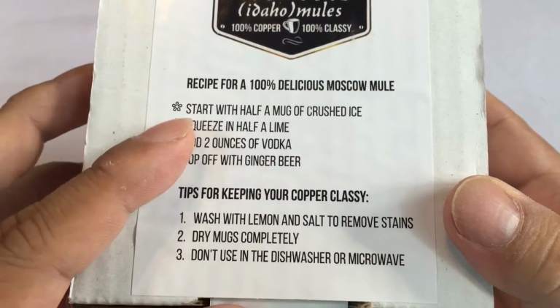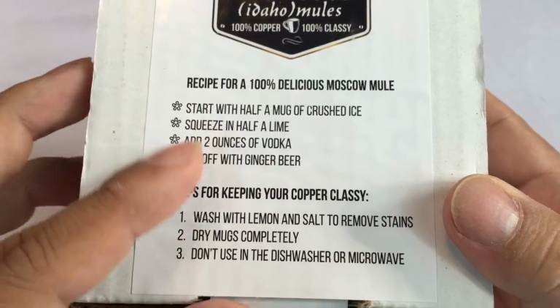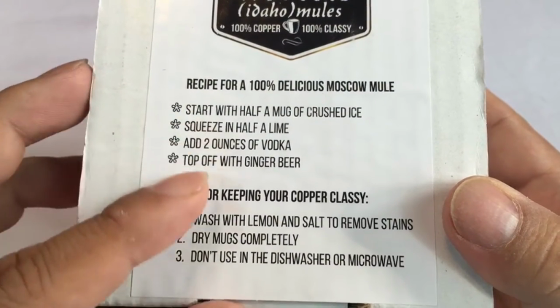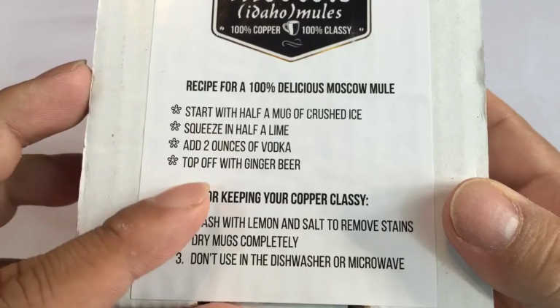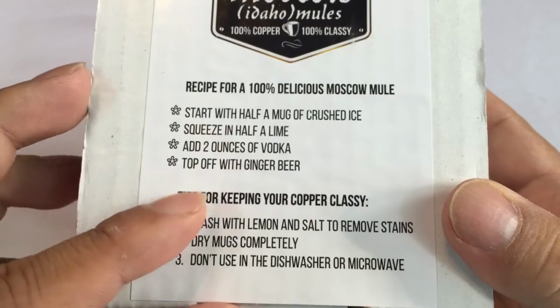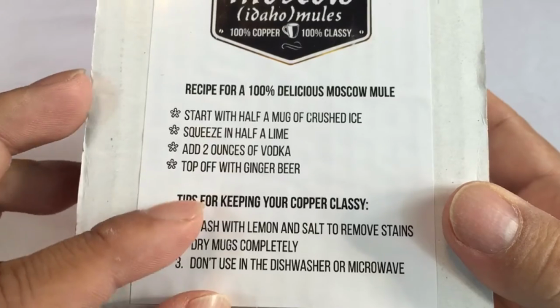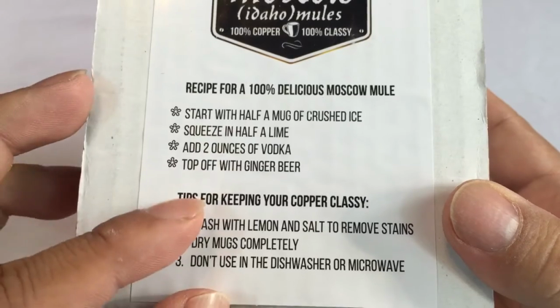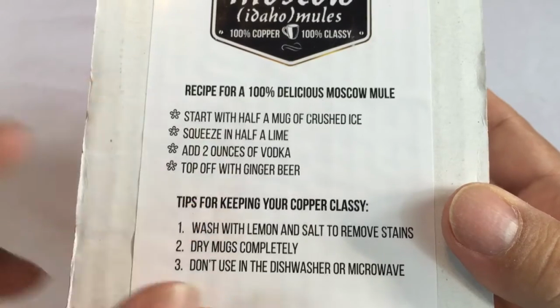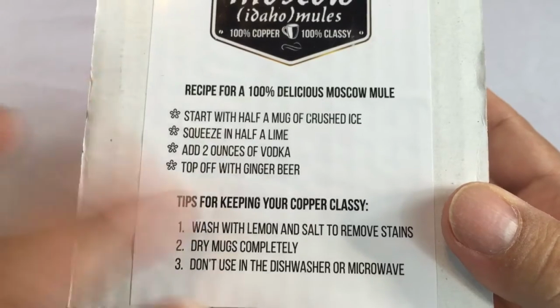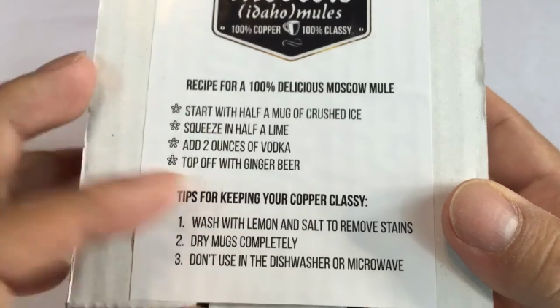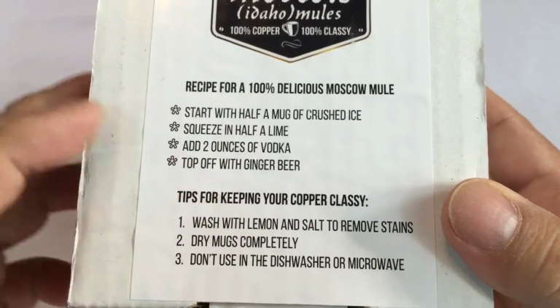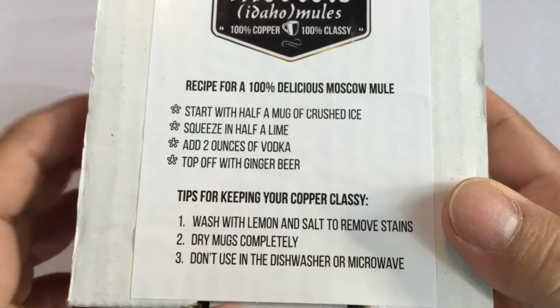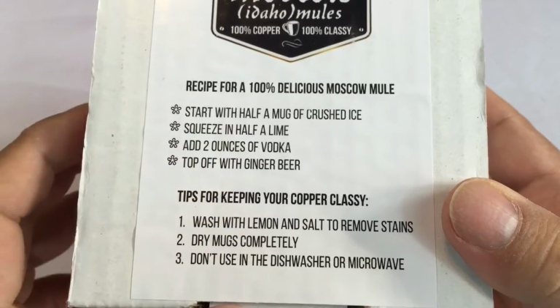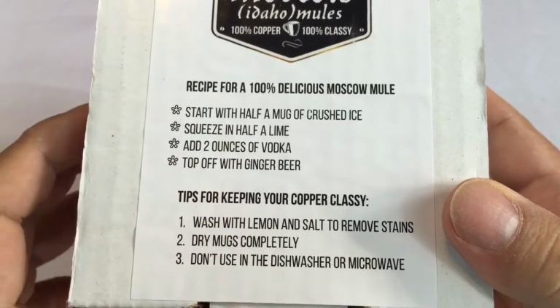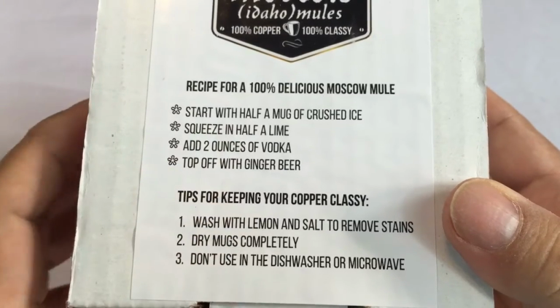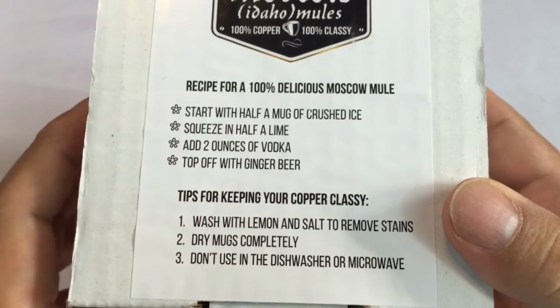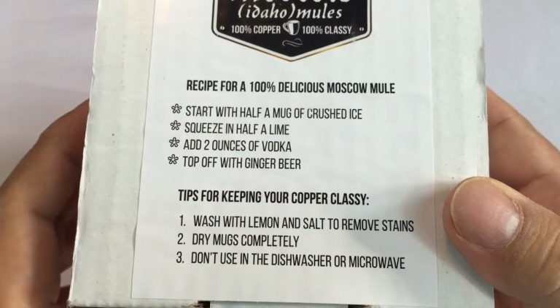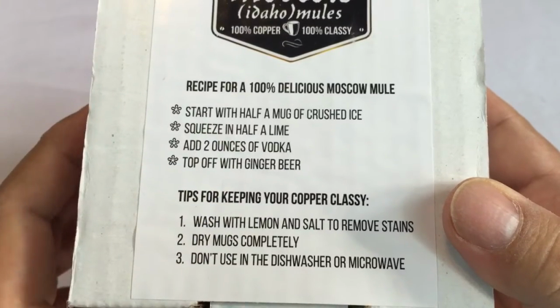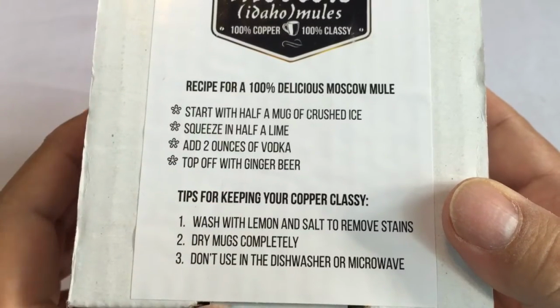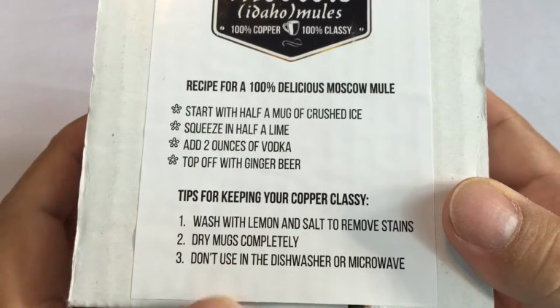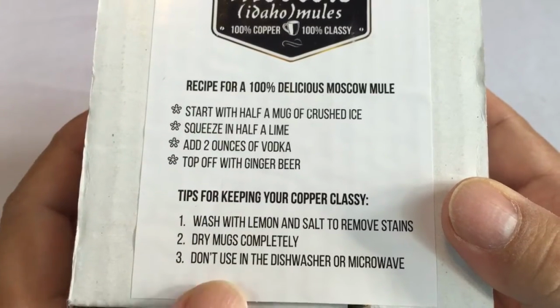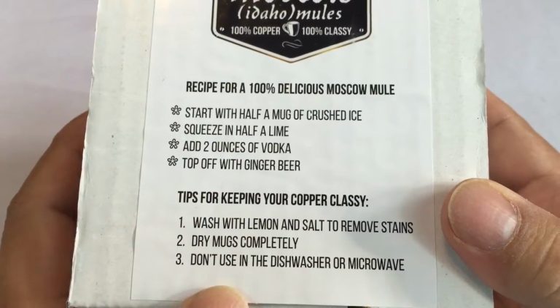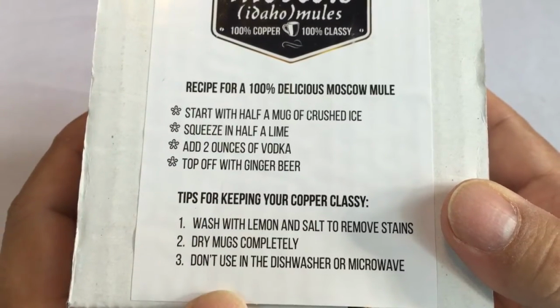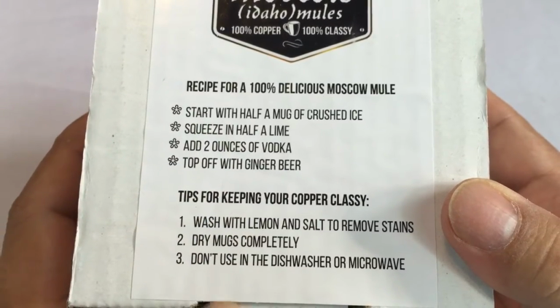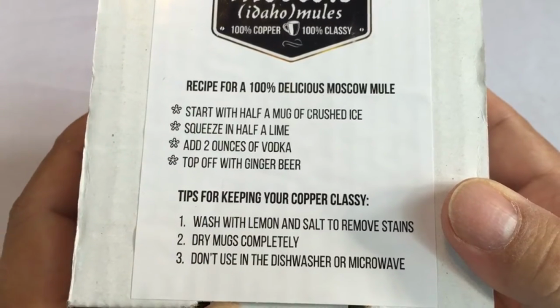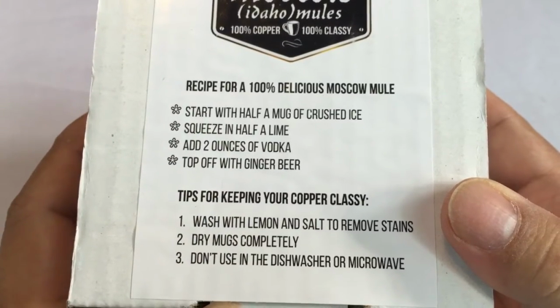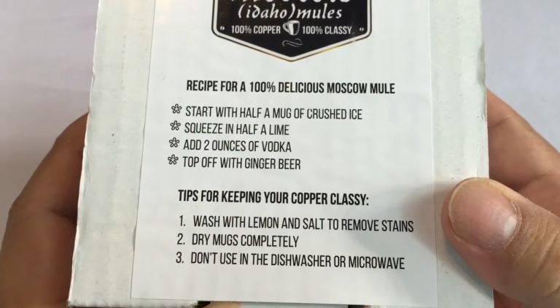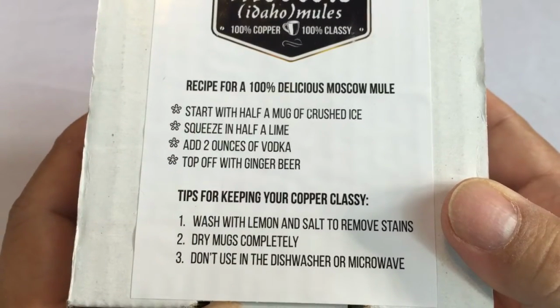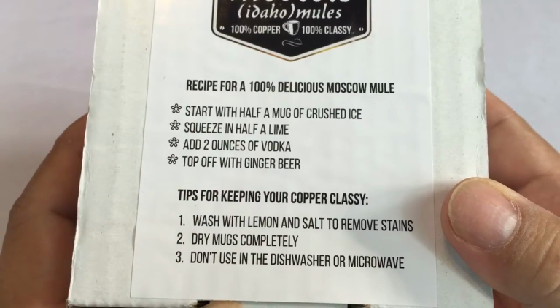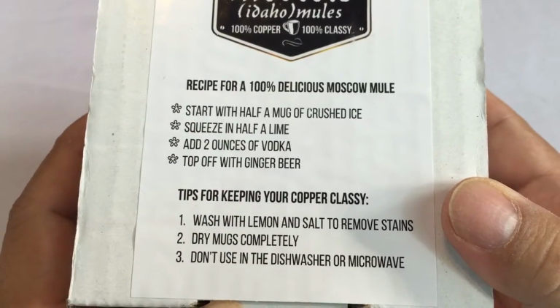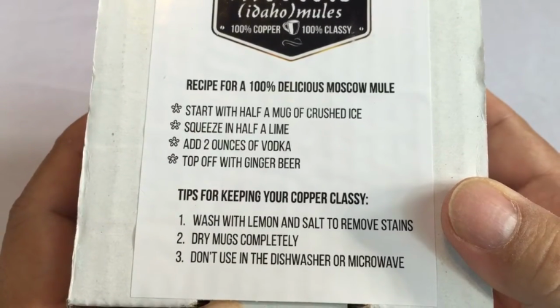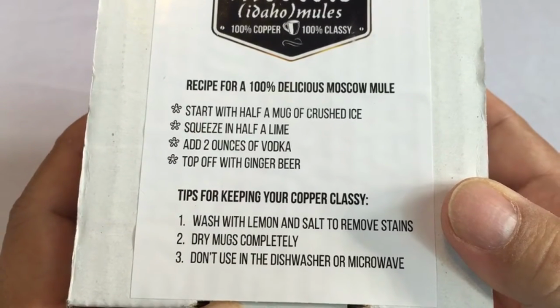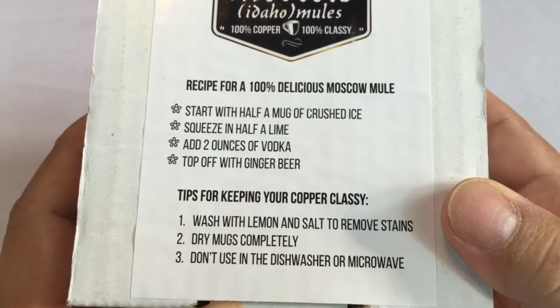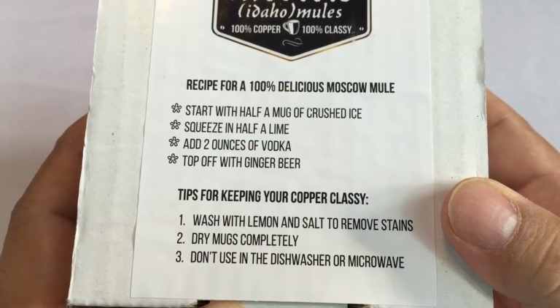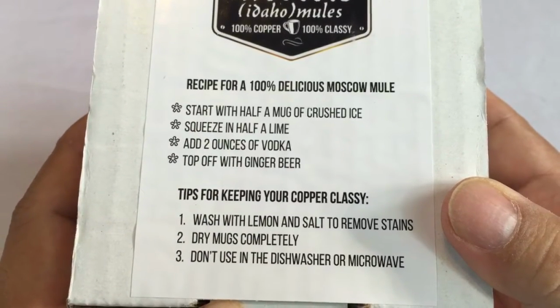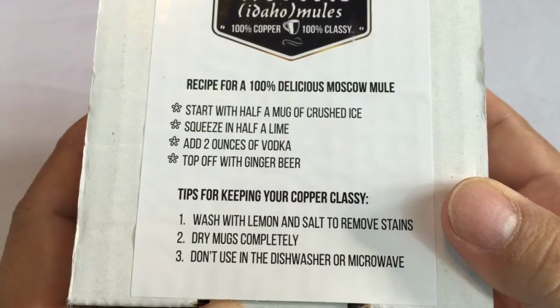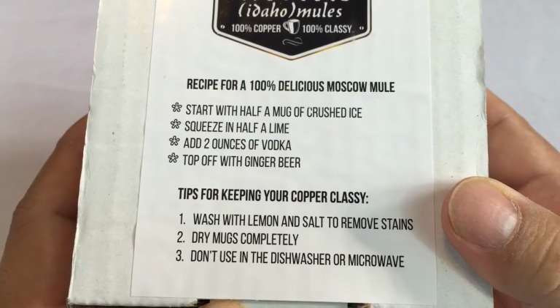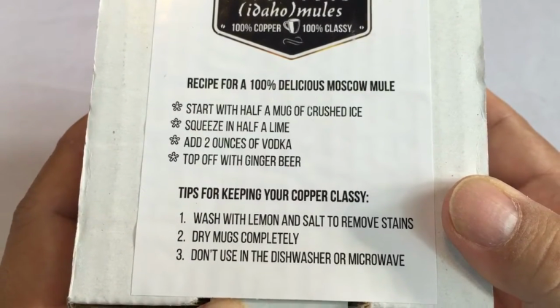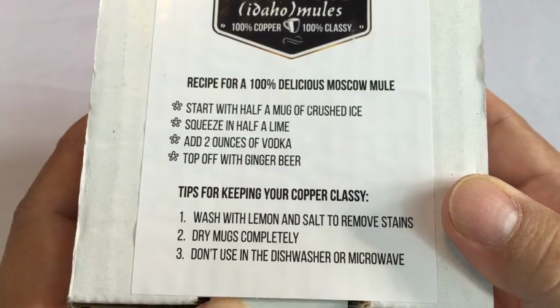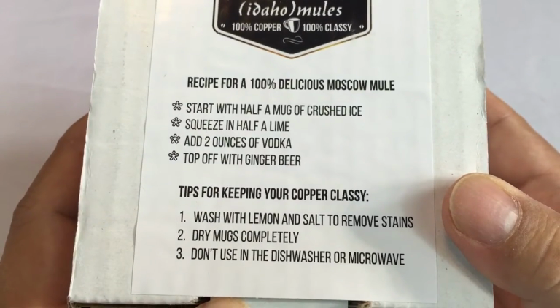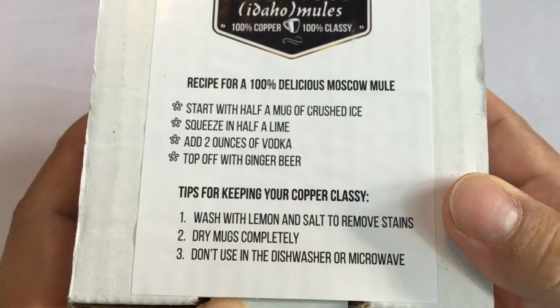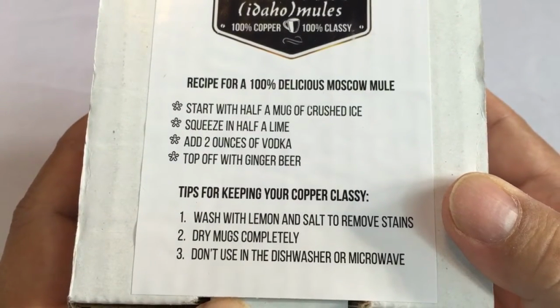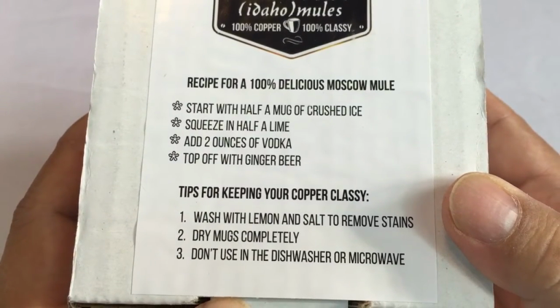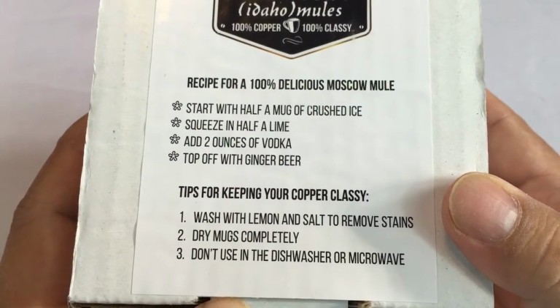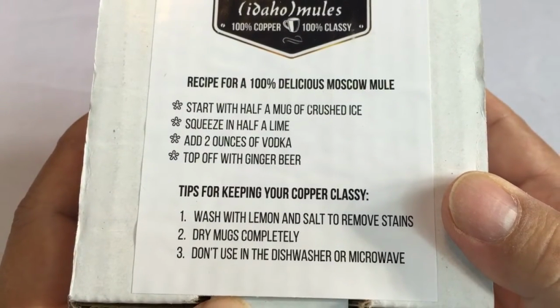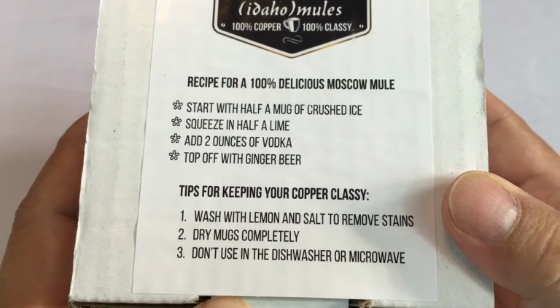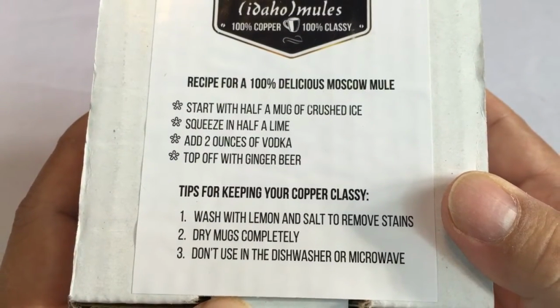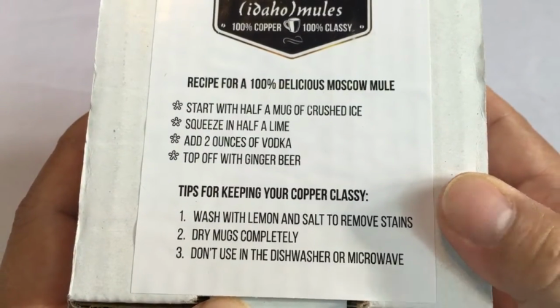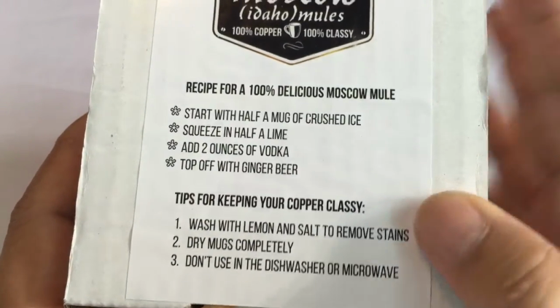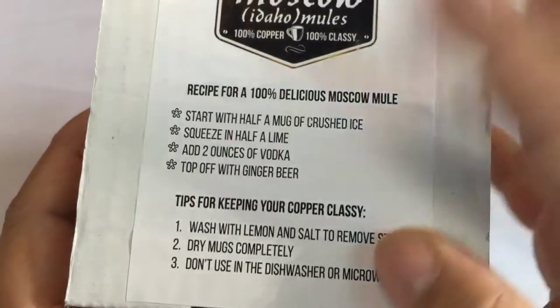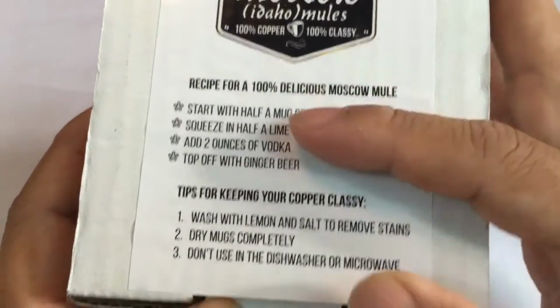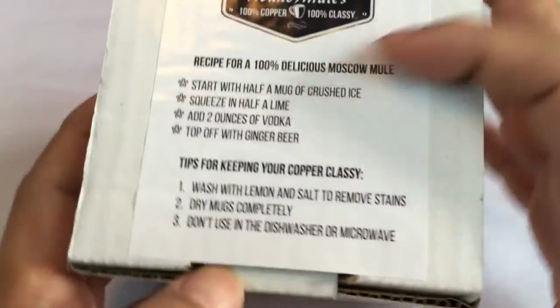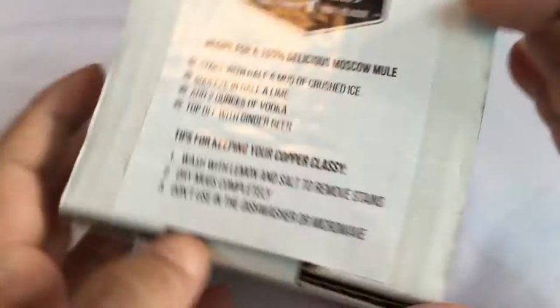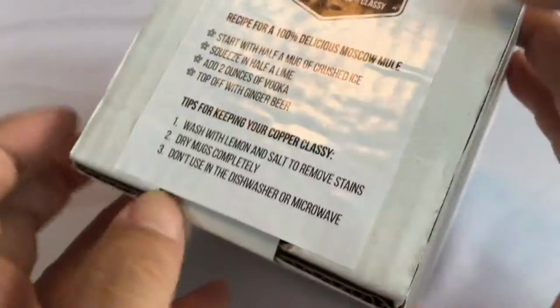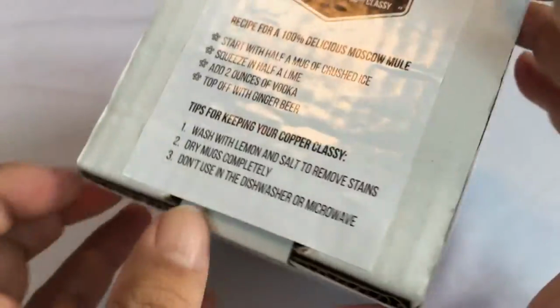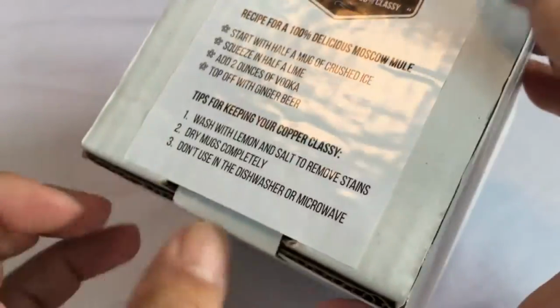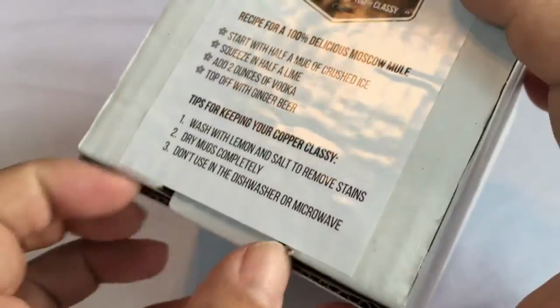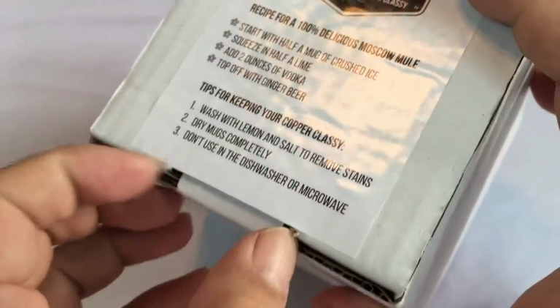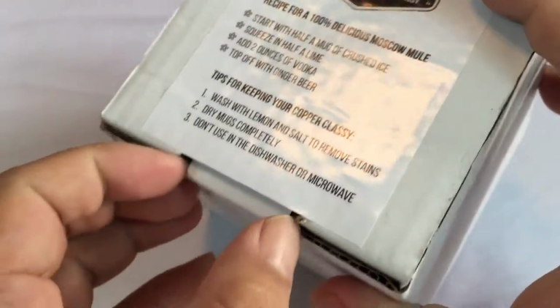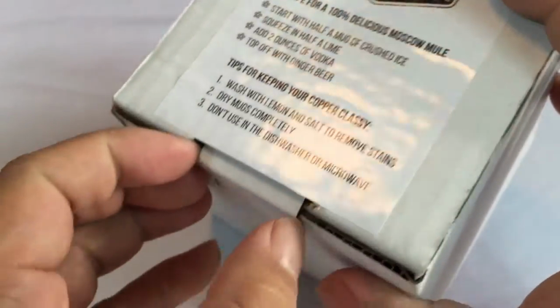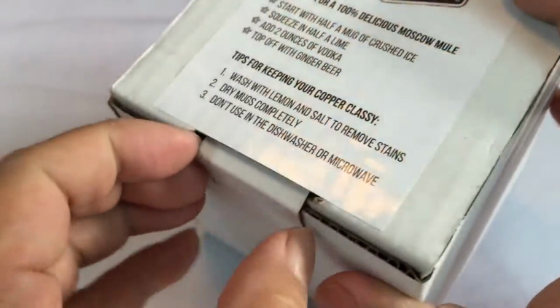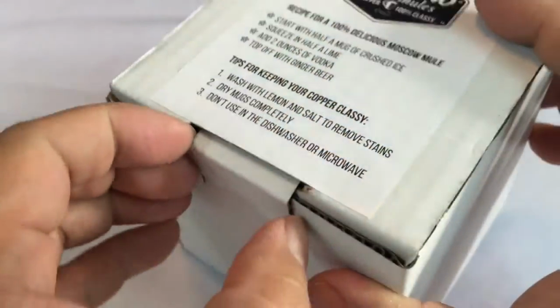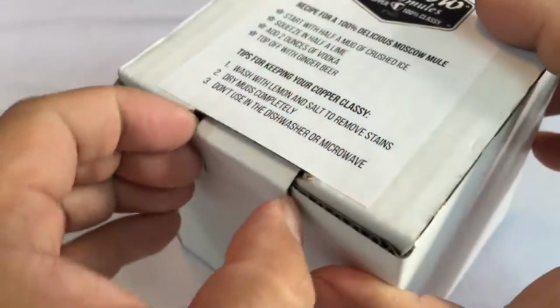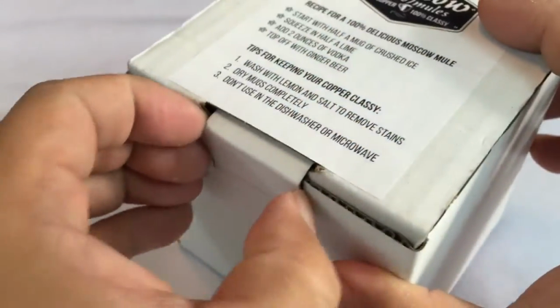On the sticker here they've got the instructions or the recipe for doing that, so you'll never be without it. Ginger beer and vodka.